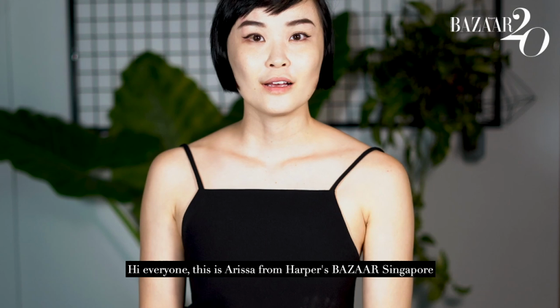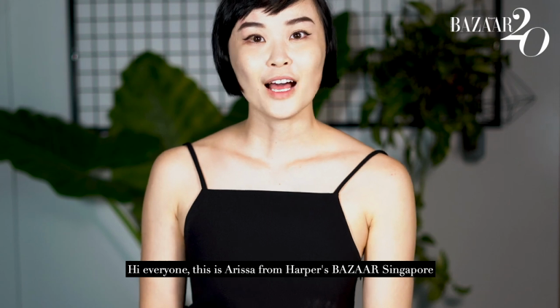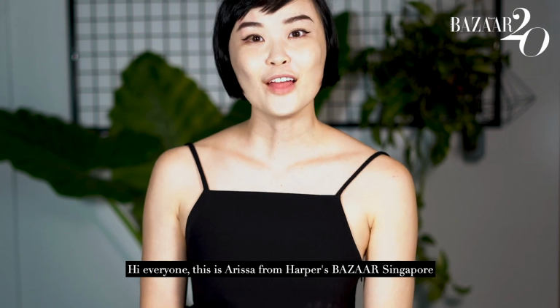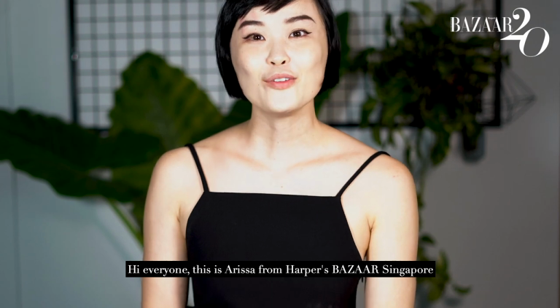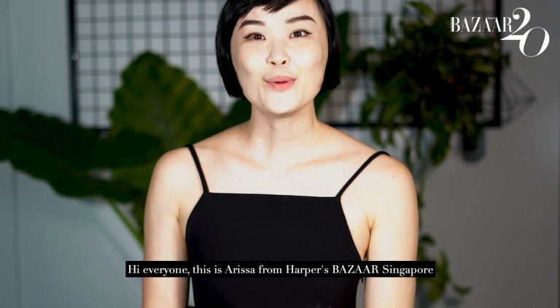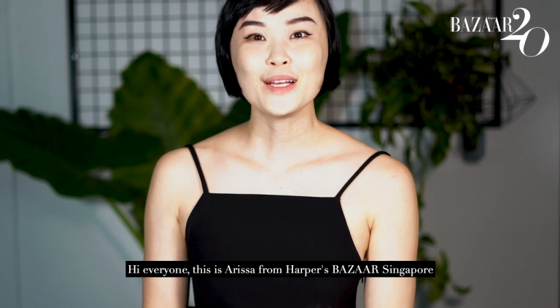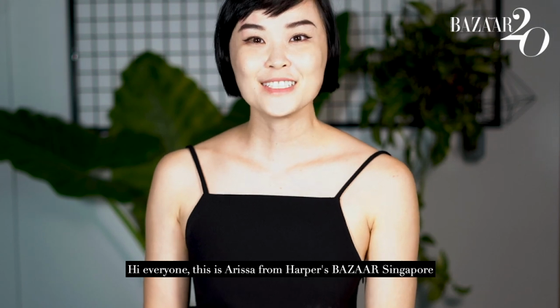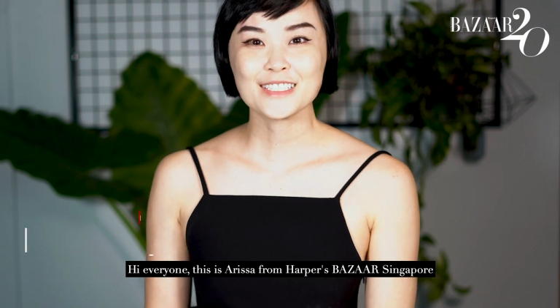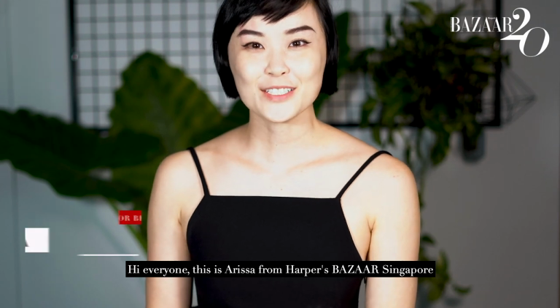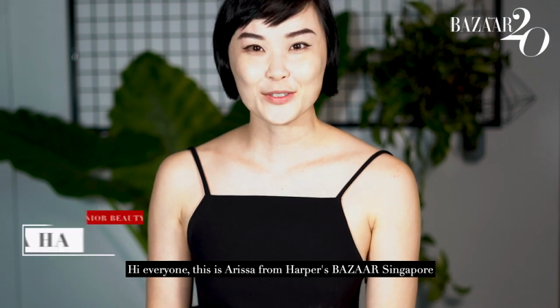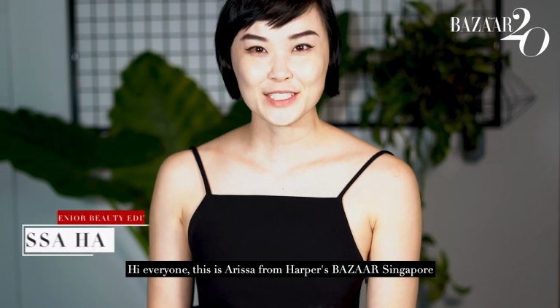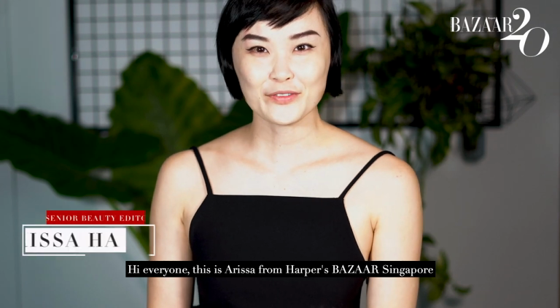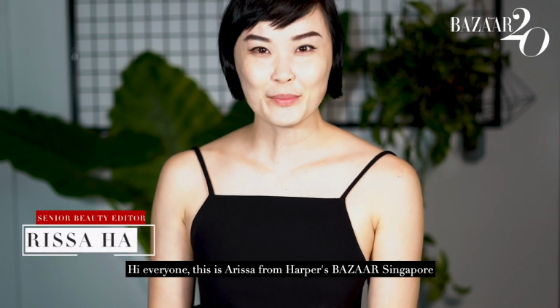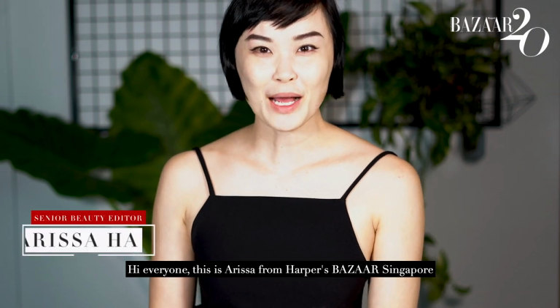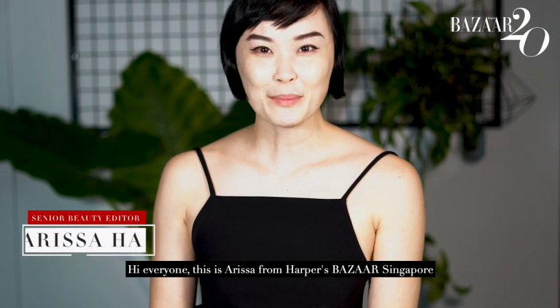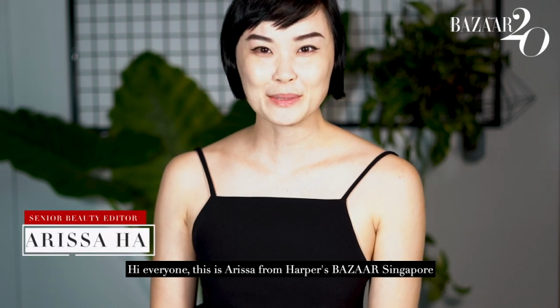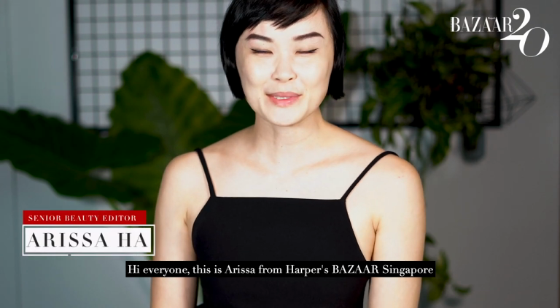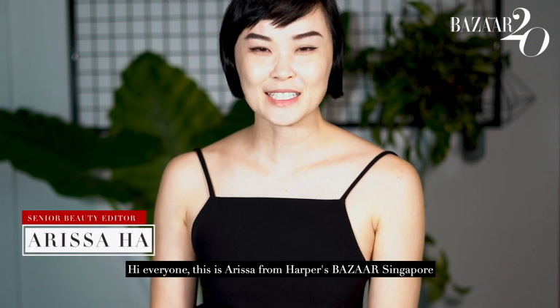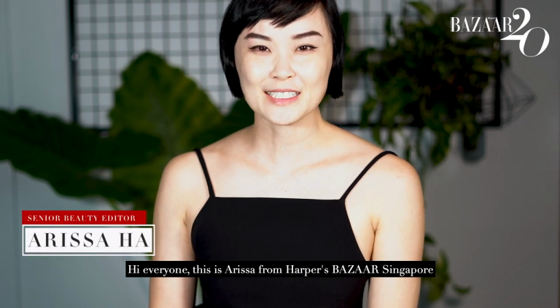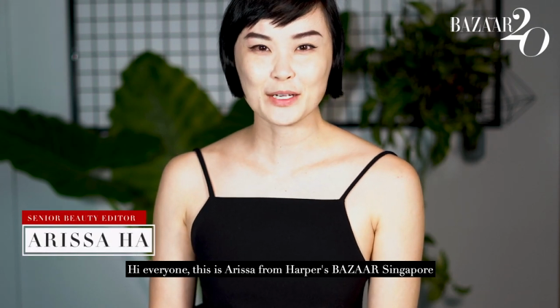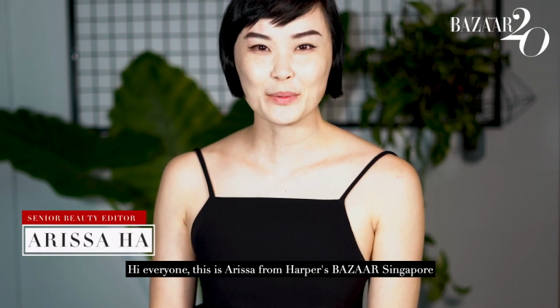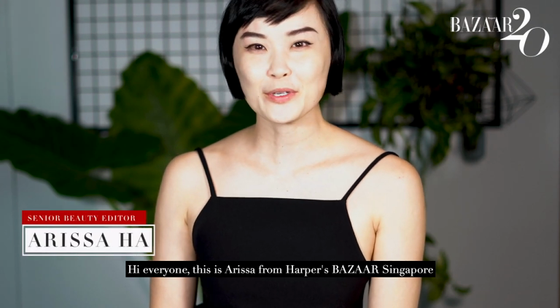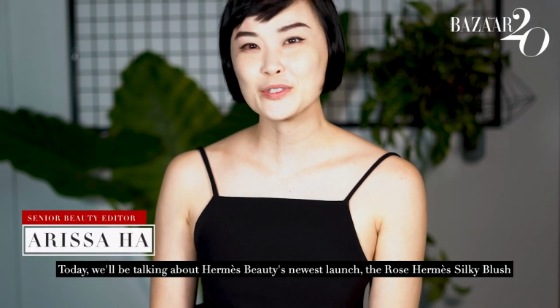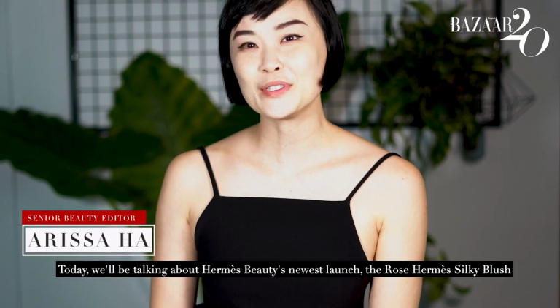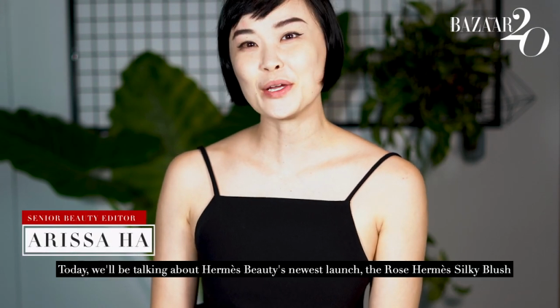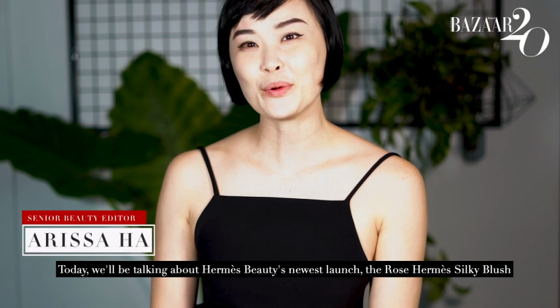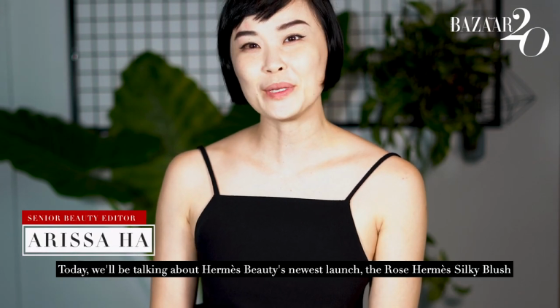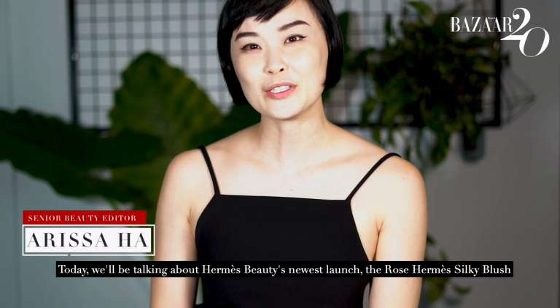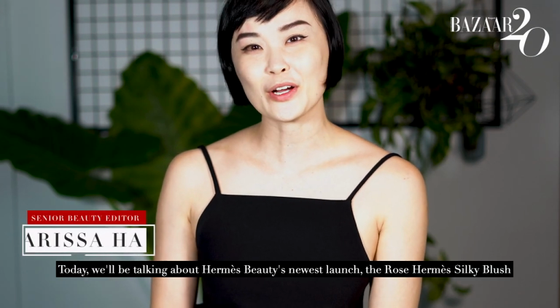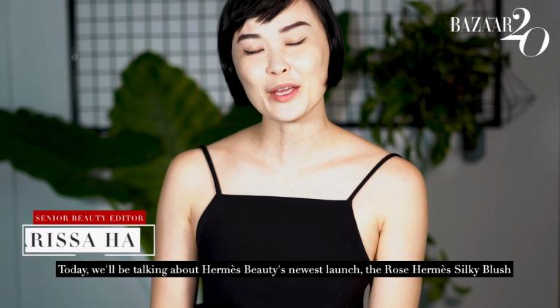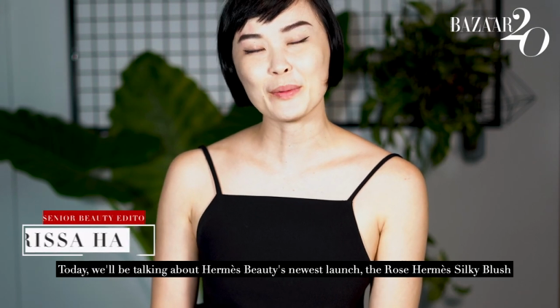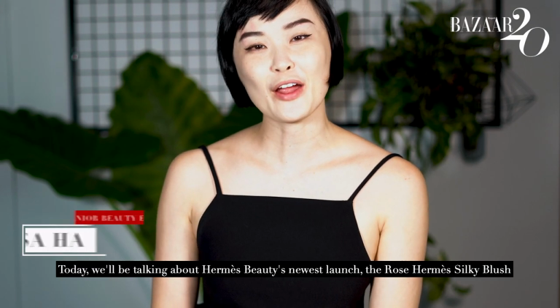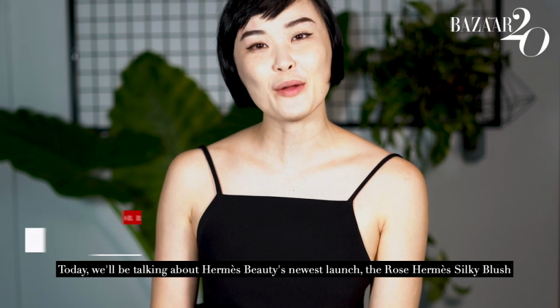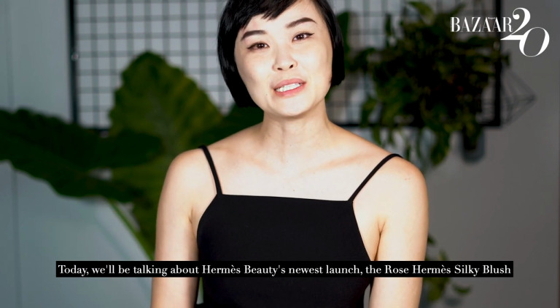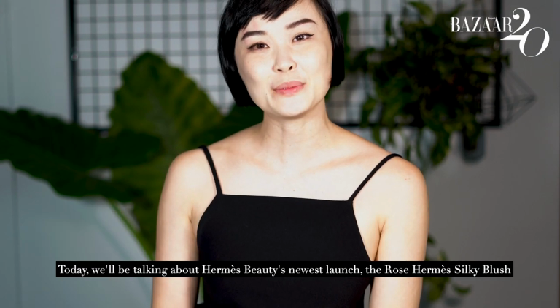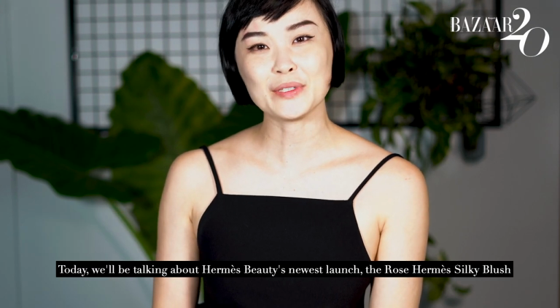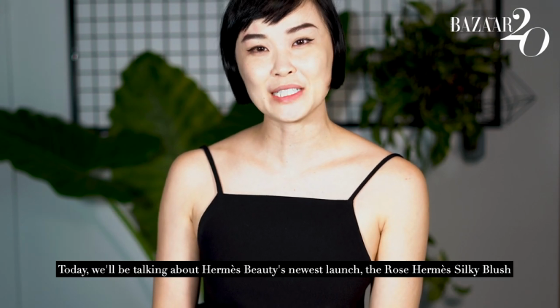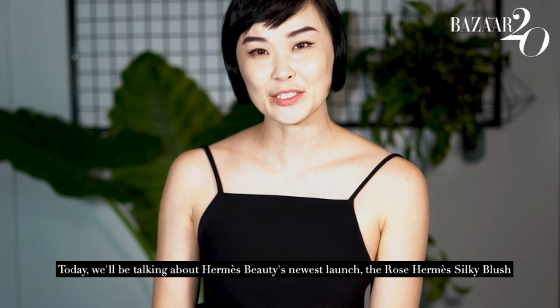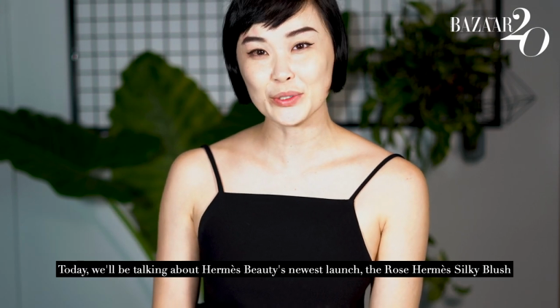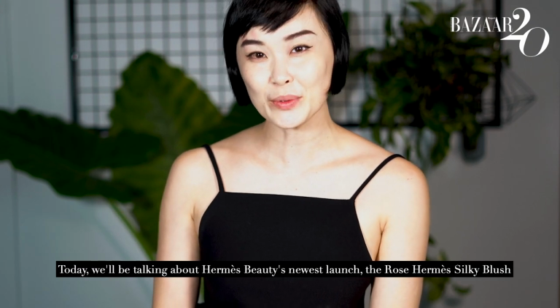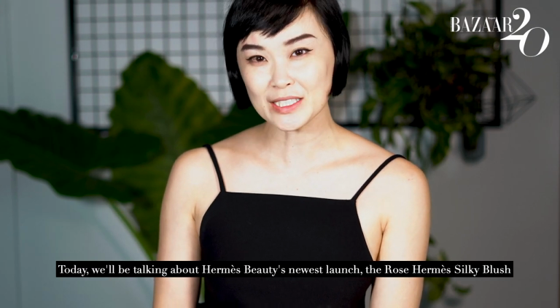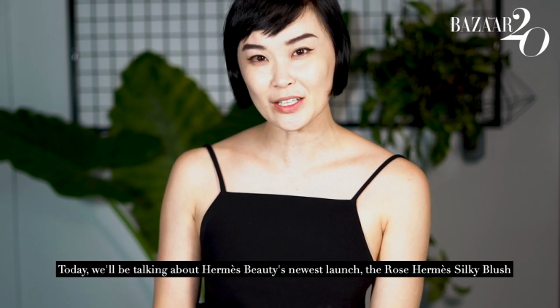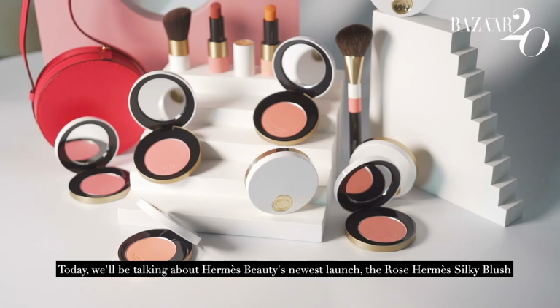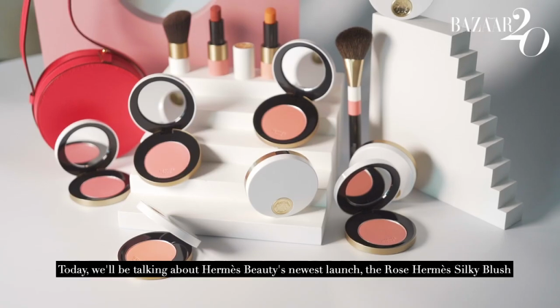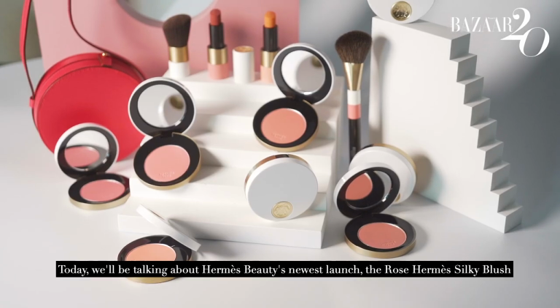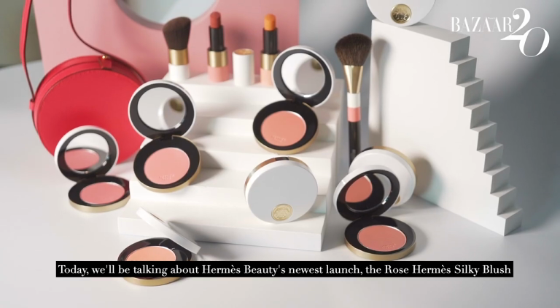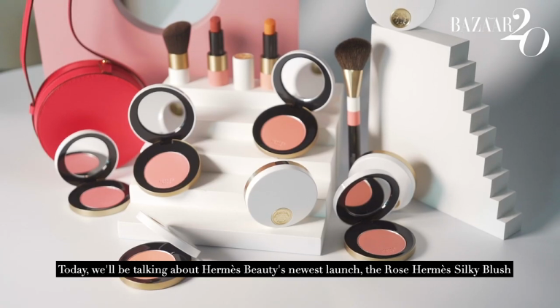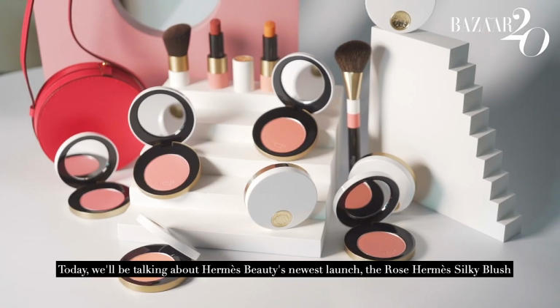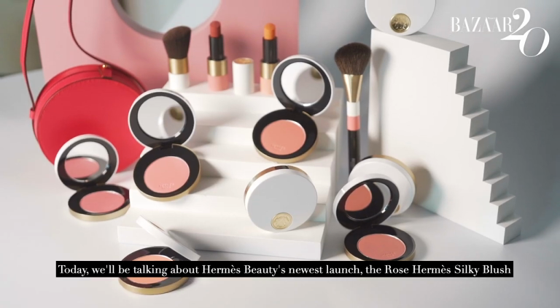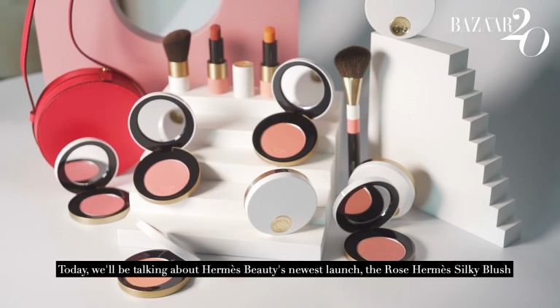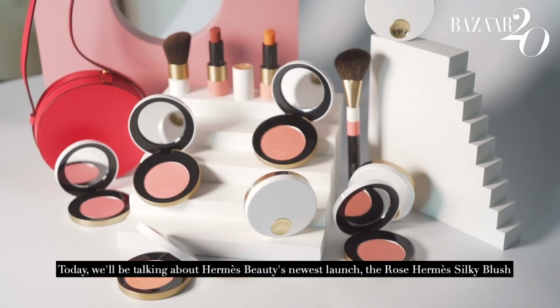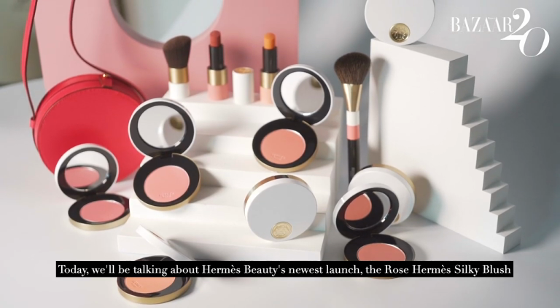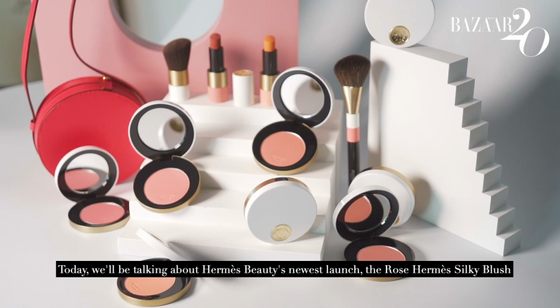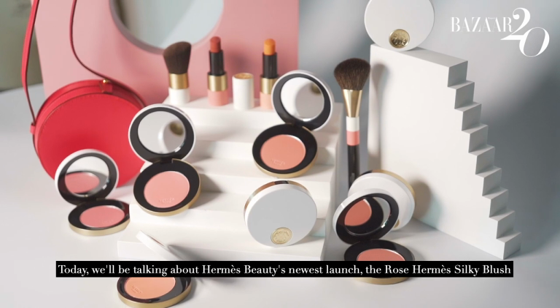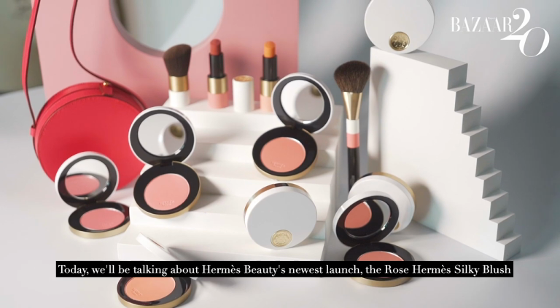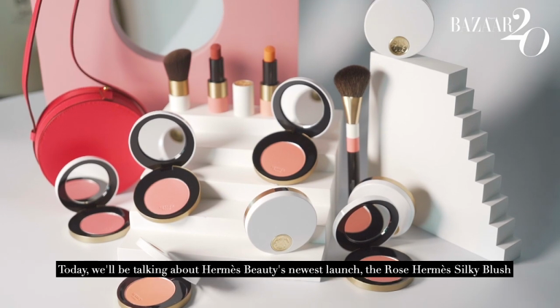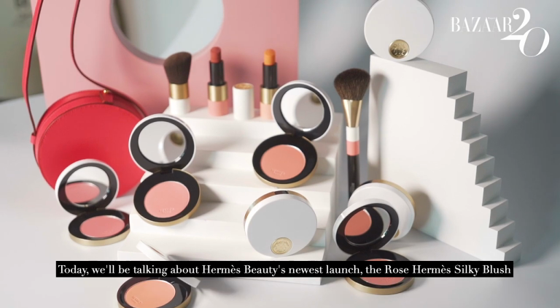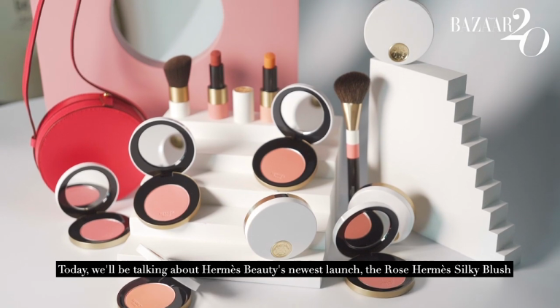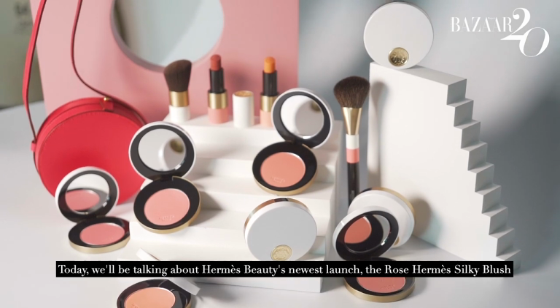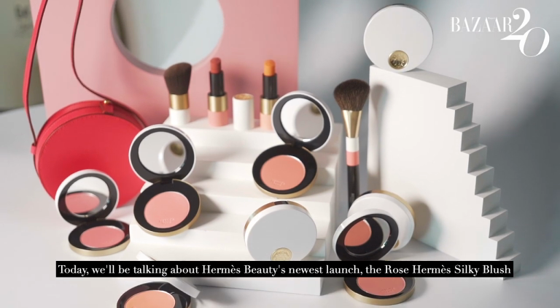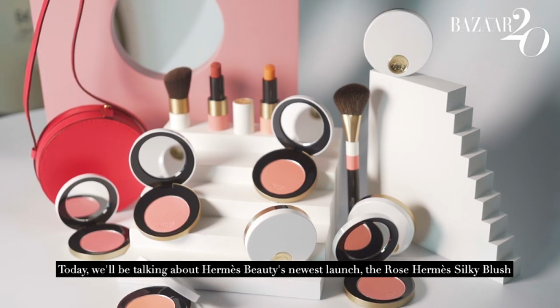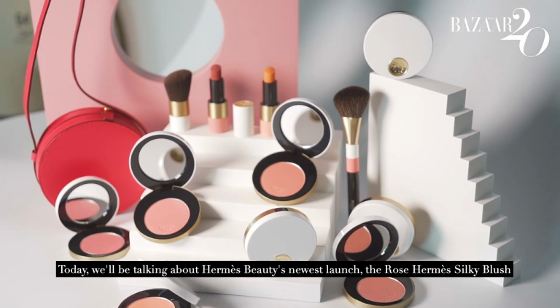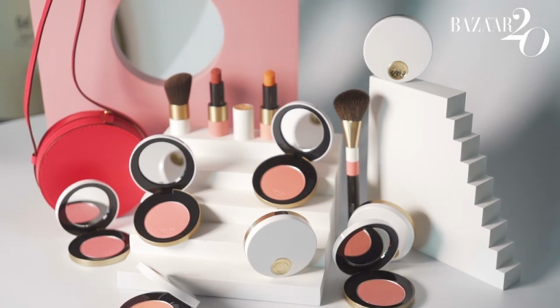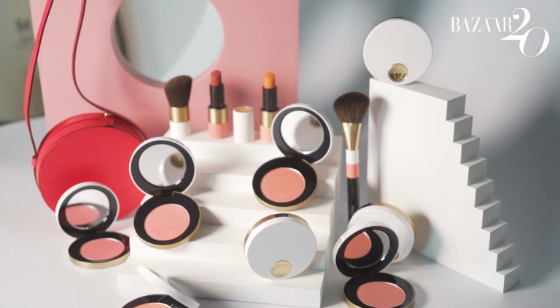Hi everyone, this is Arisa from Harper's Business of Singapore. Today we'll be talking about Hermes Beauty's newest launch, the Rose Hermes Silky Blush.